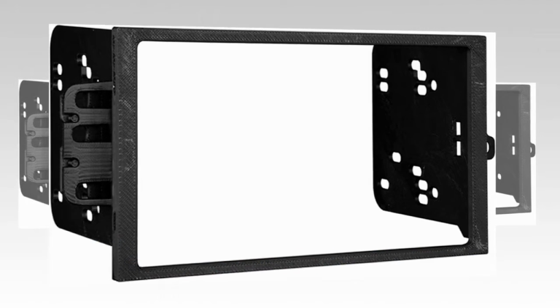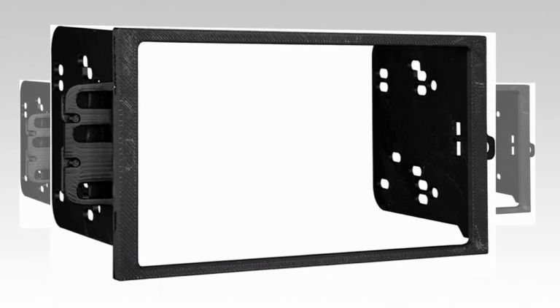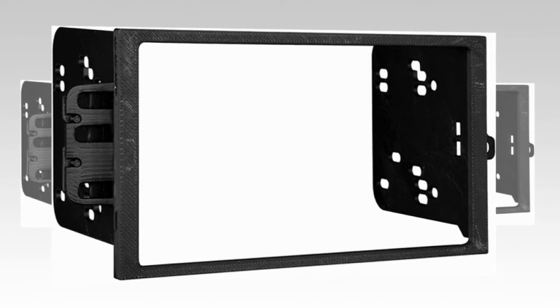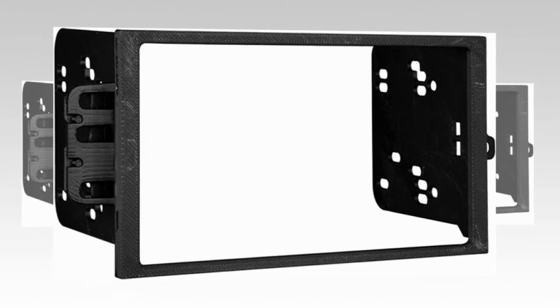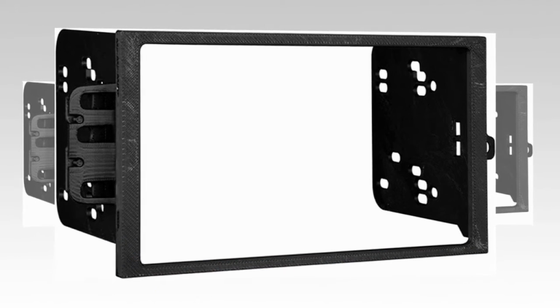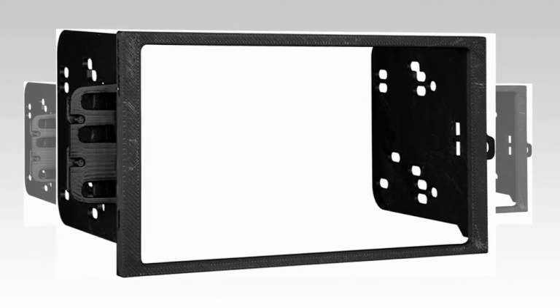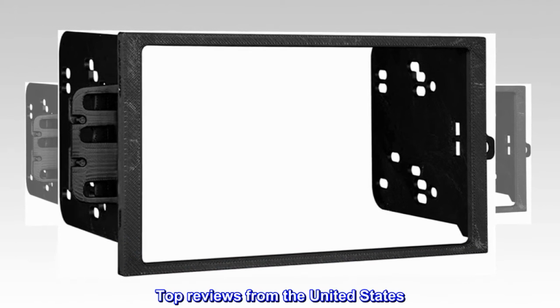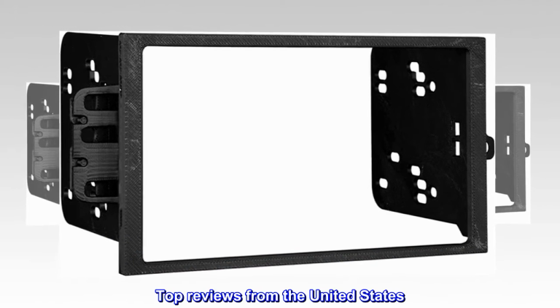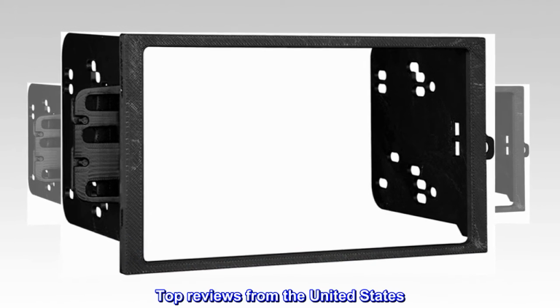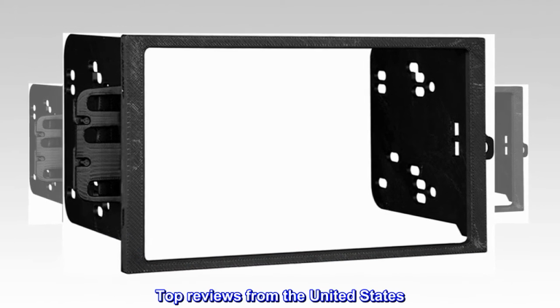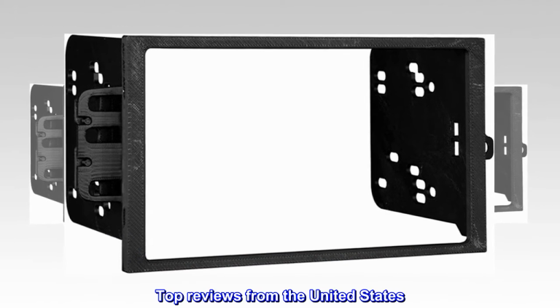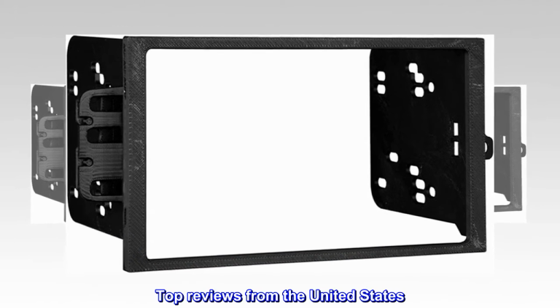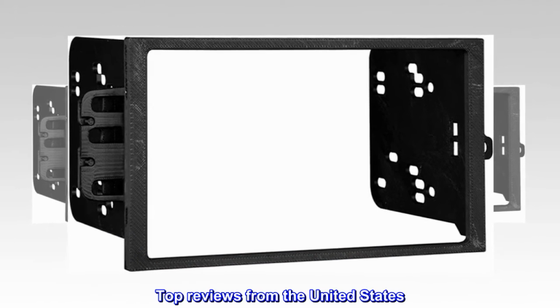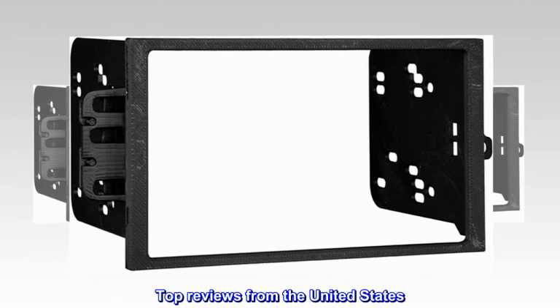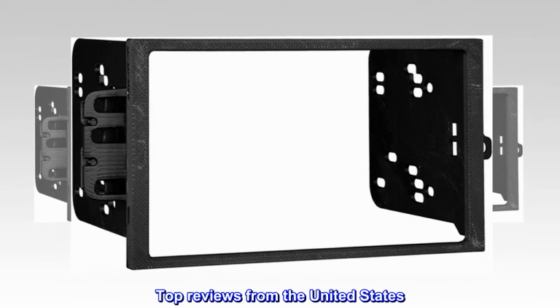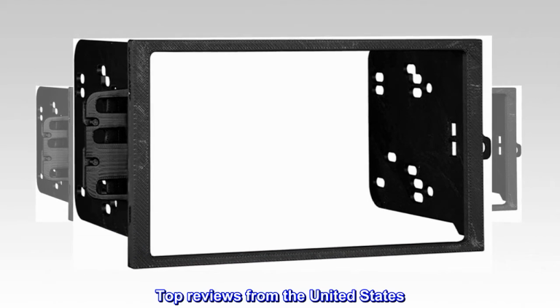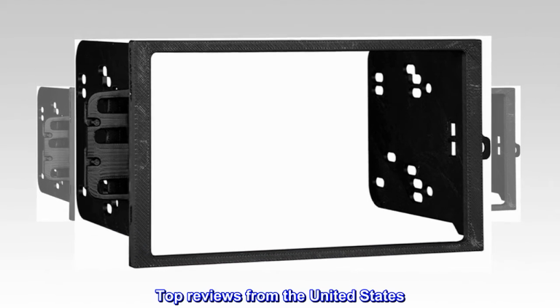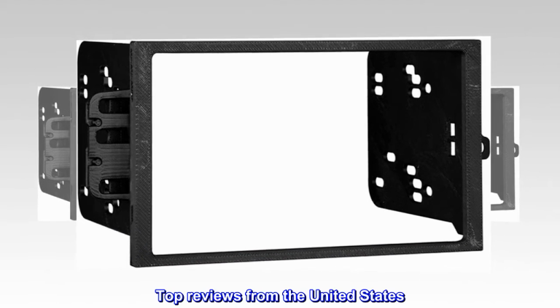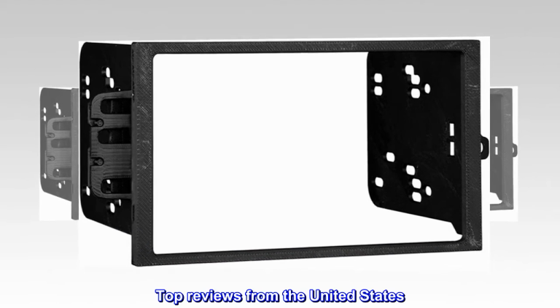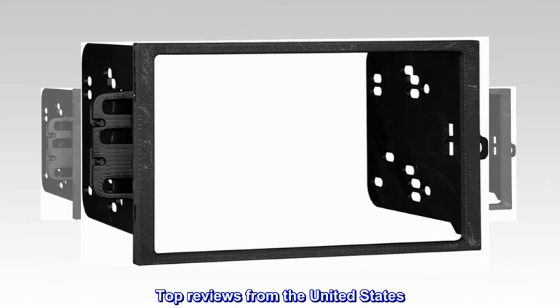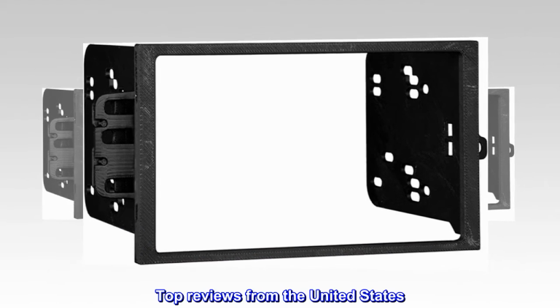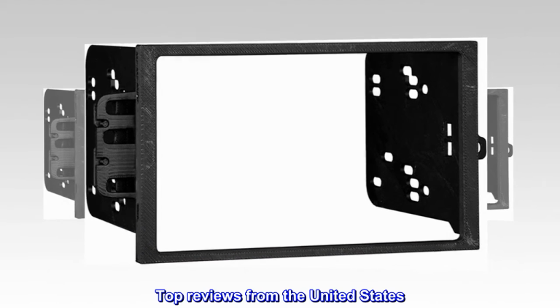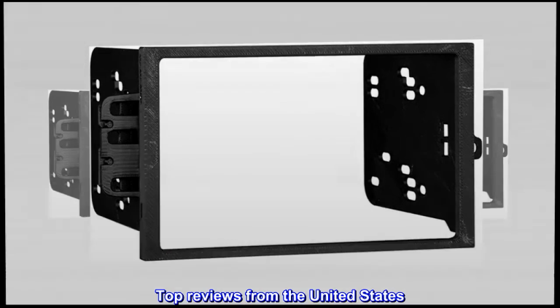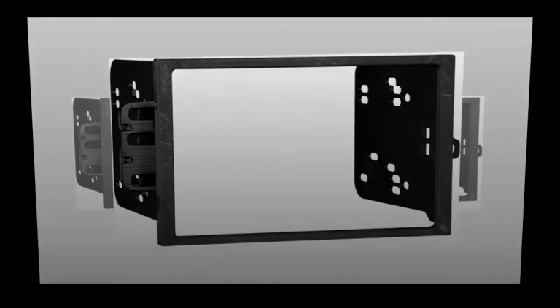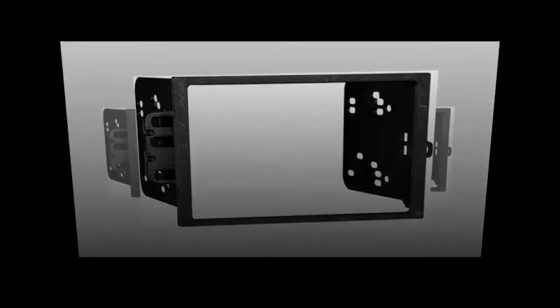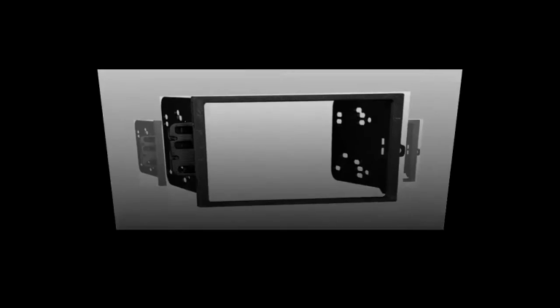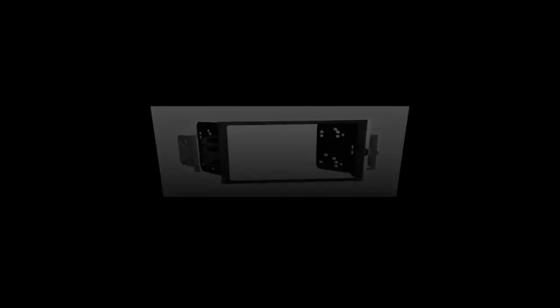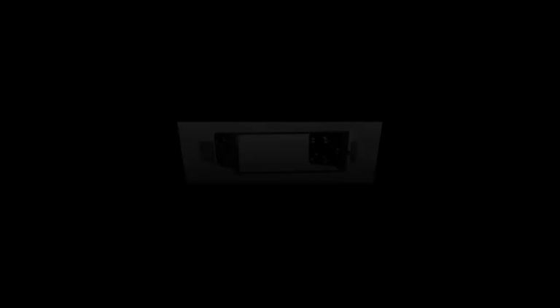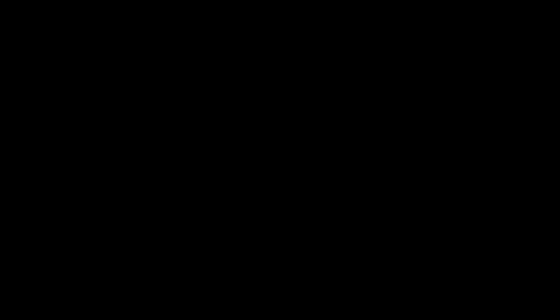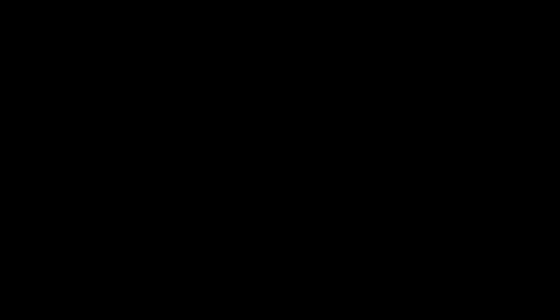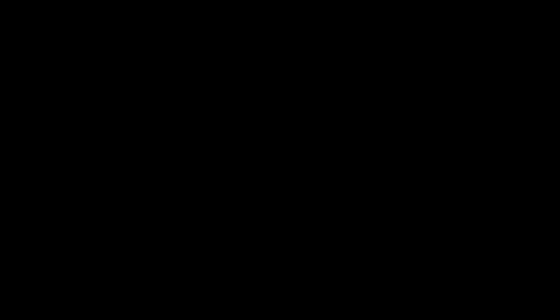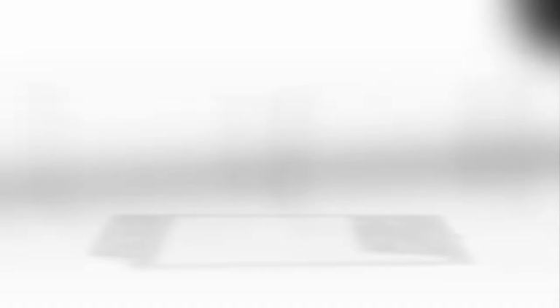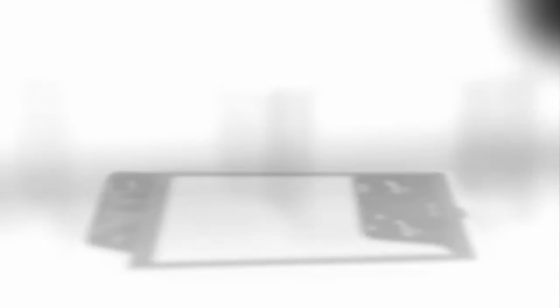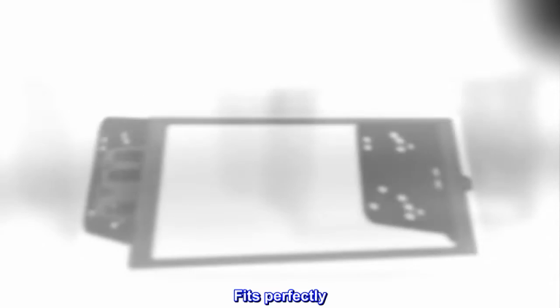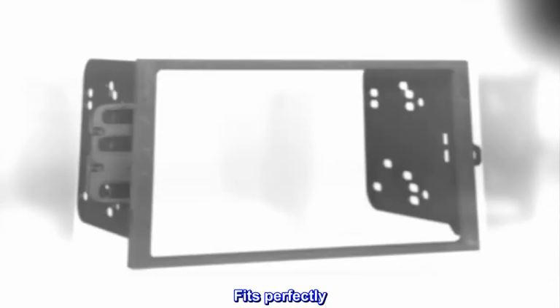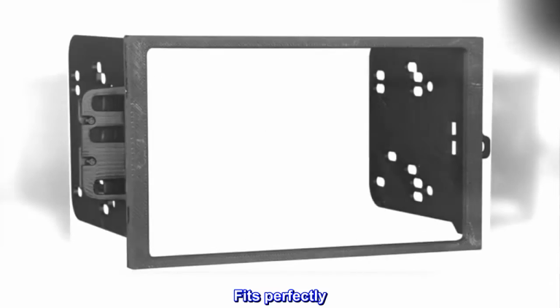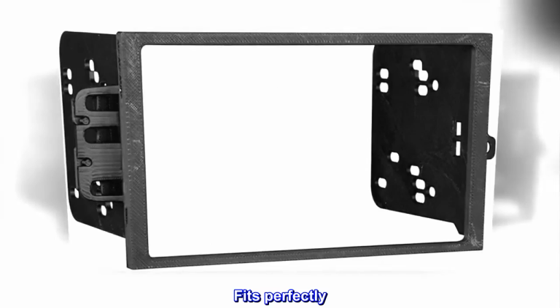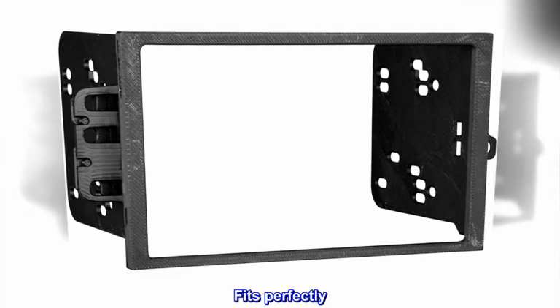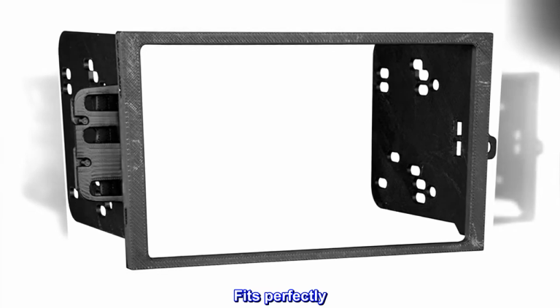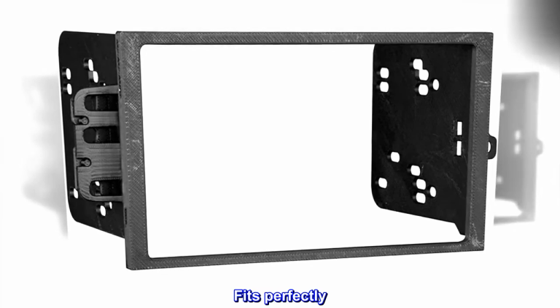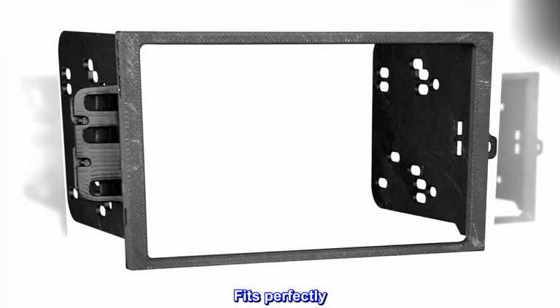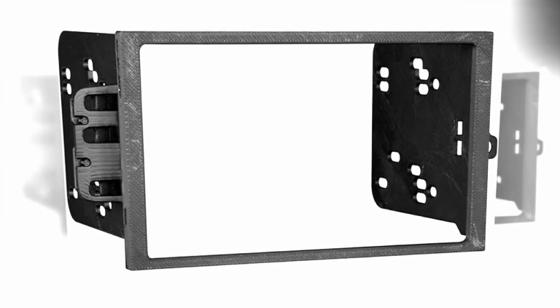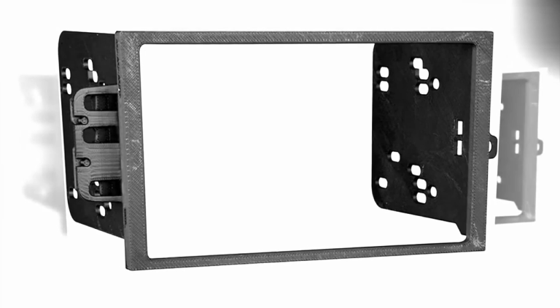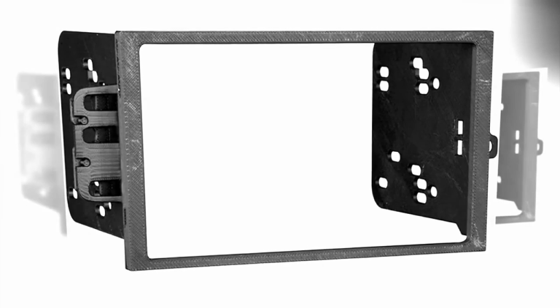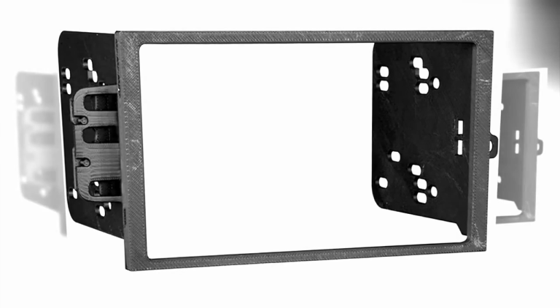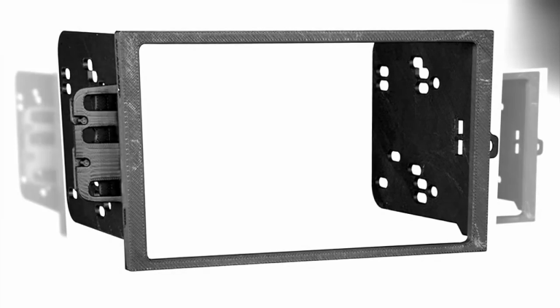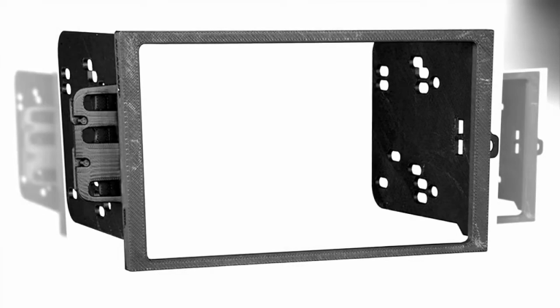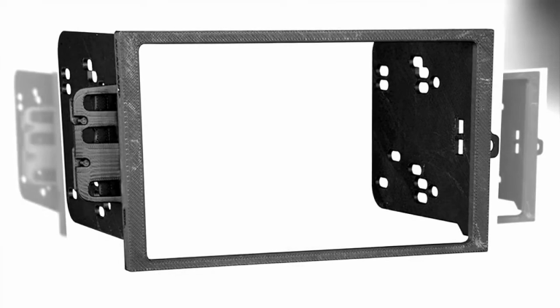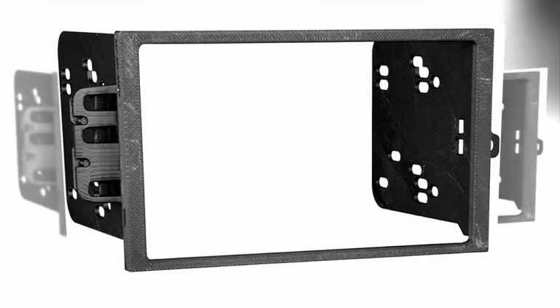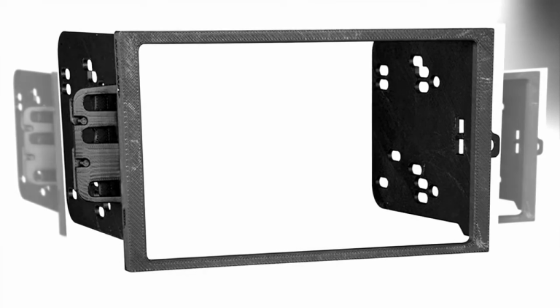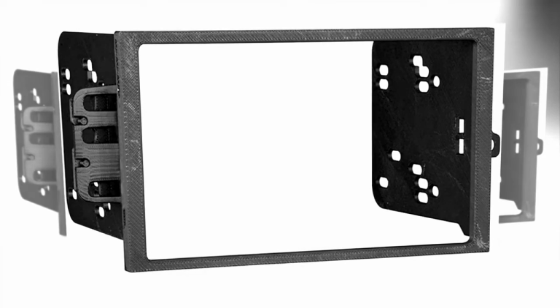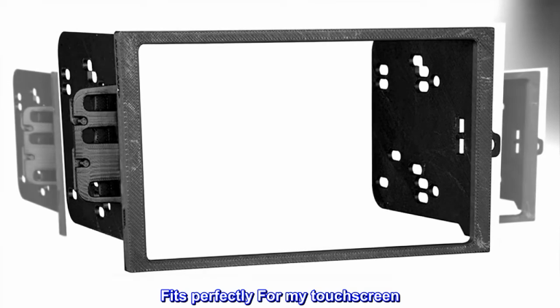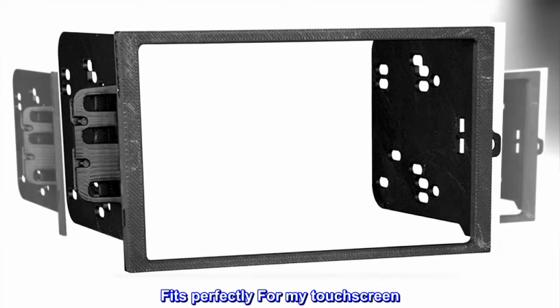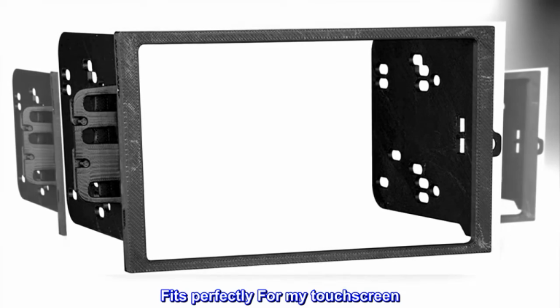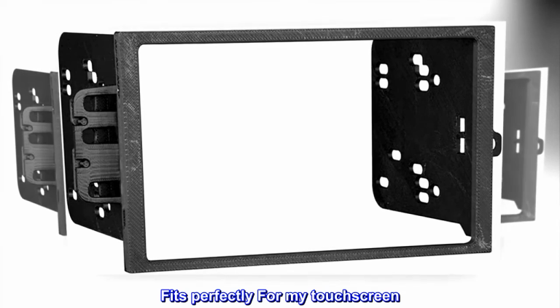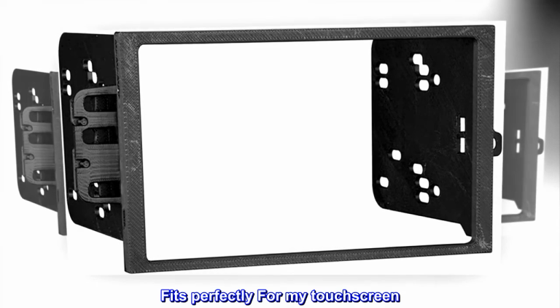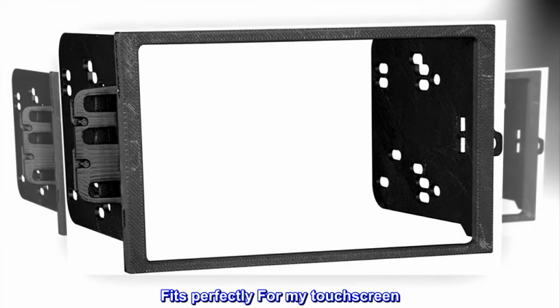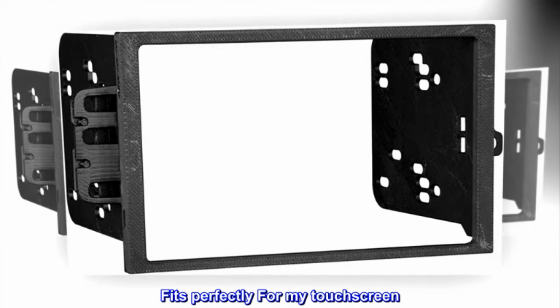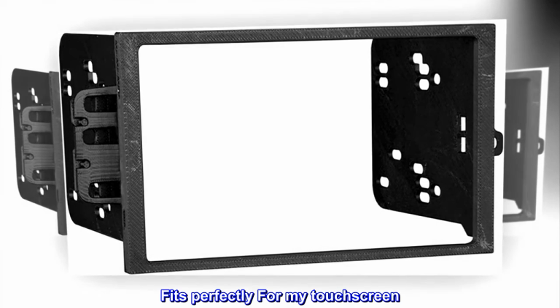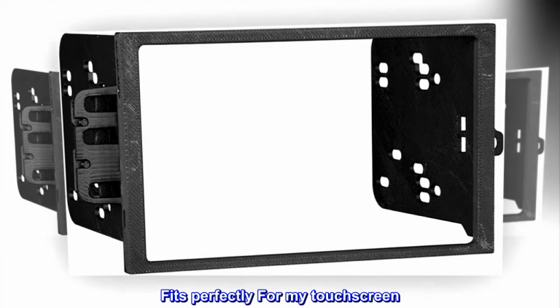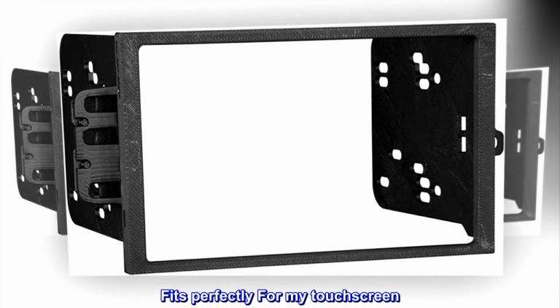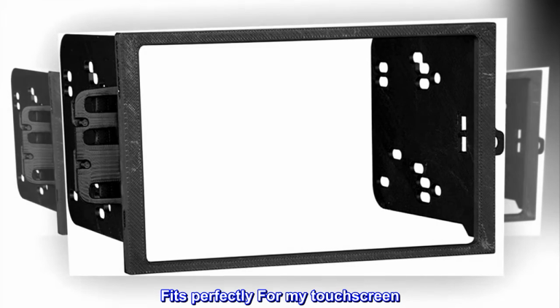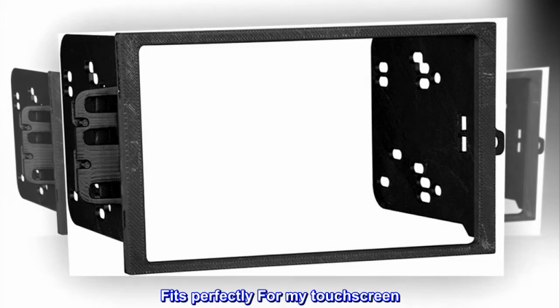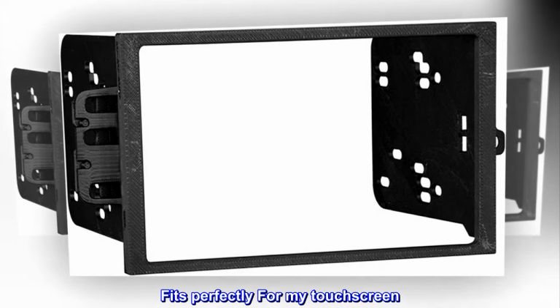Top reviews from the United States. Fits perfectly for my touchscreen.